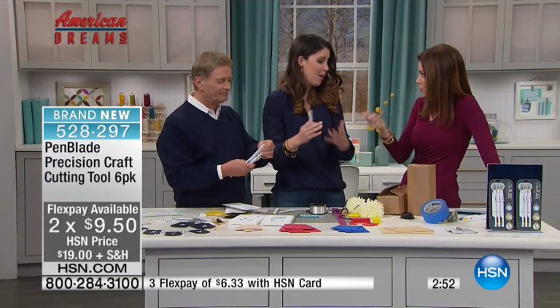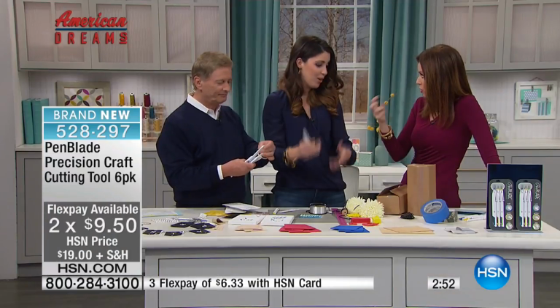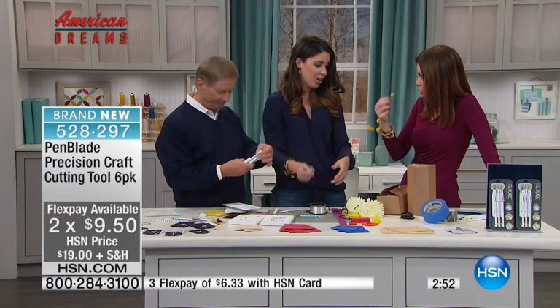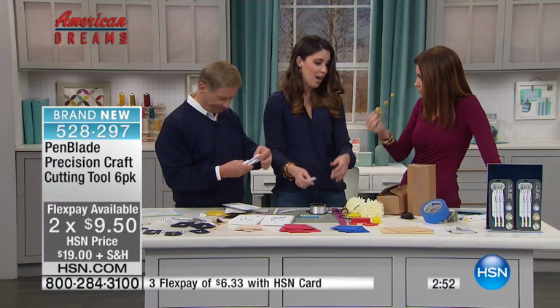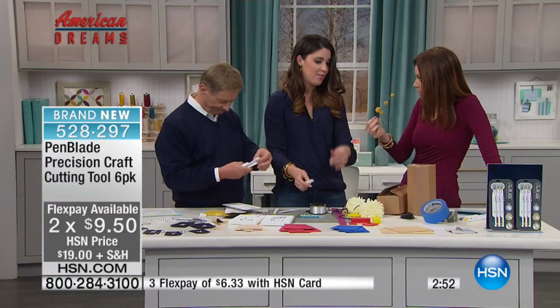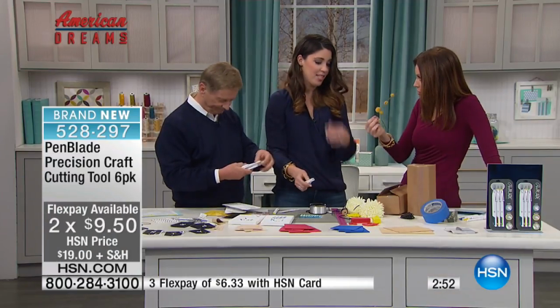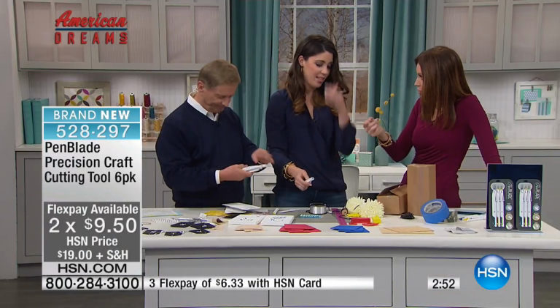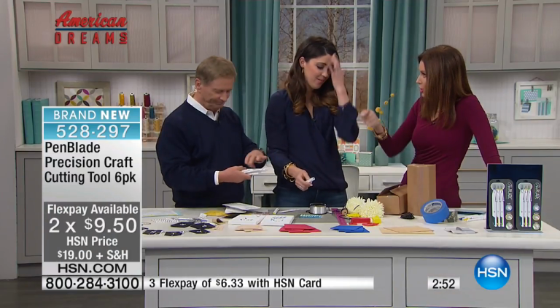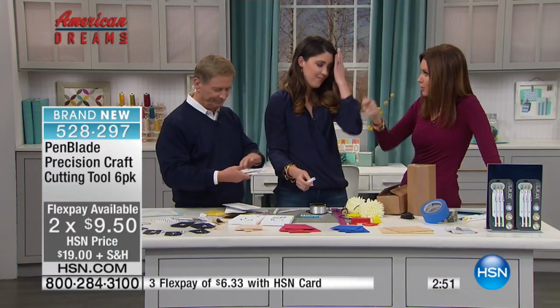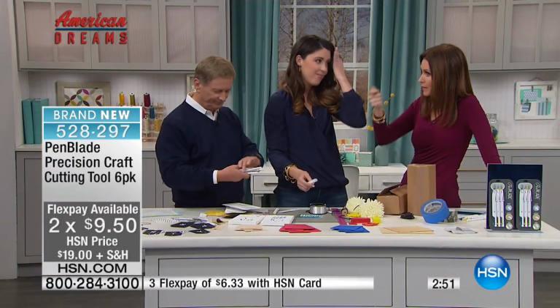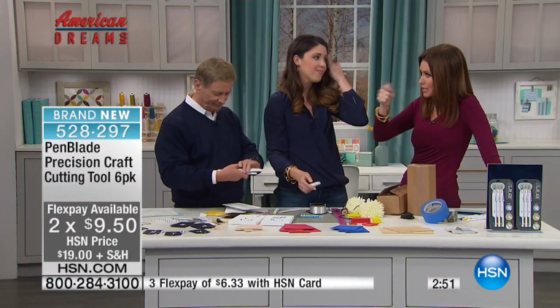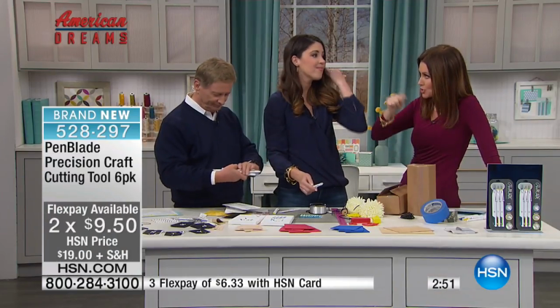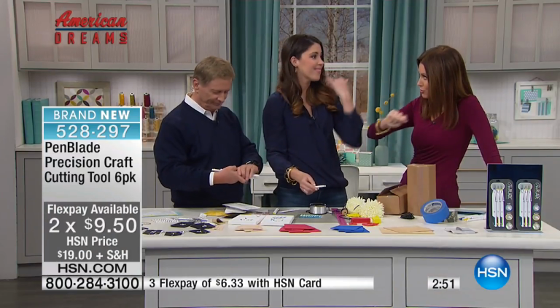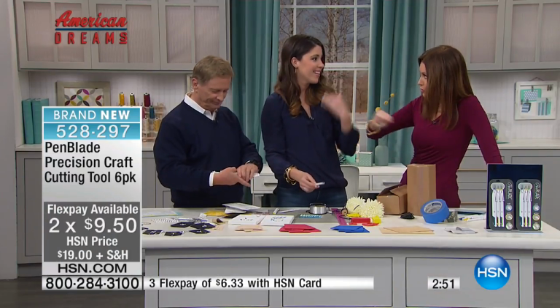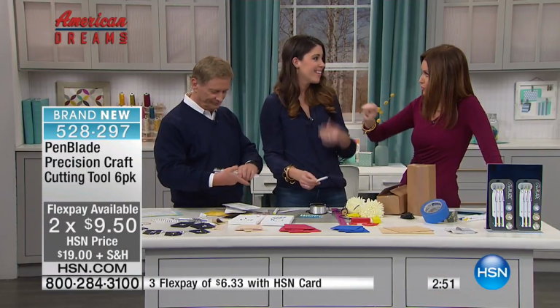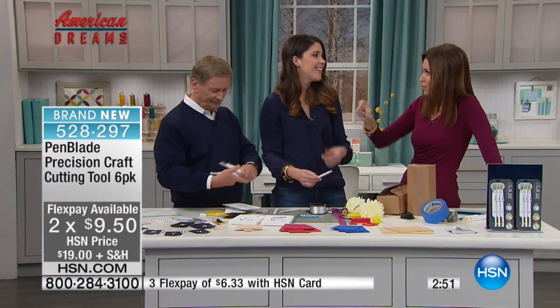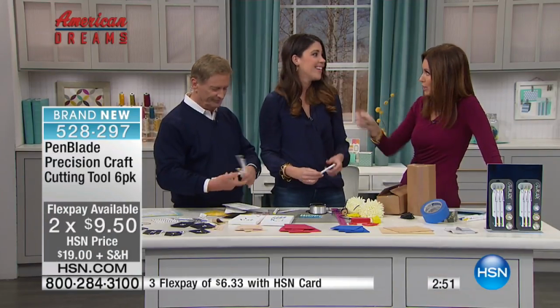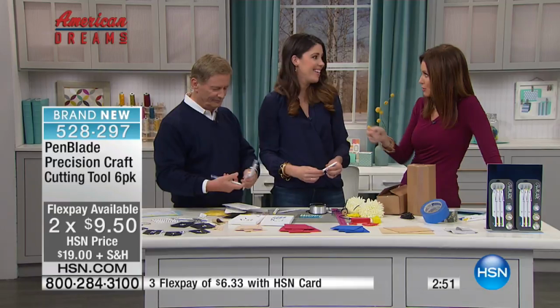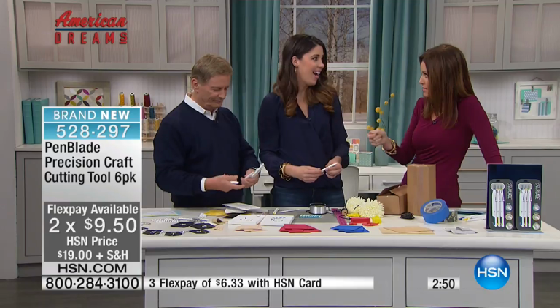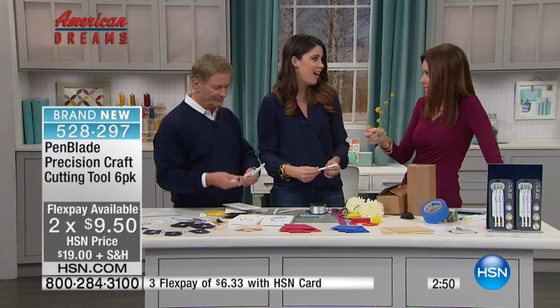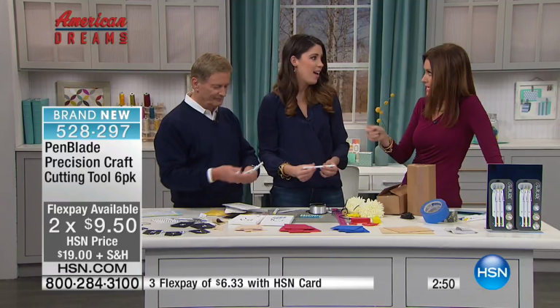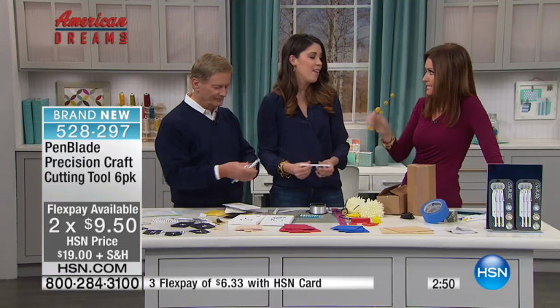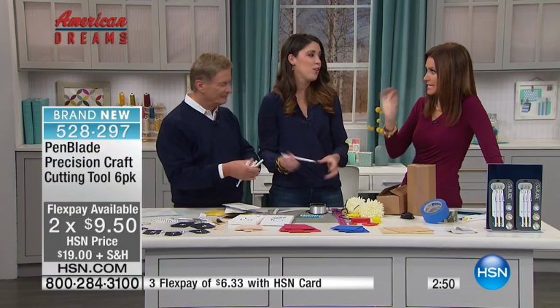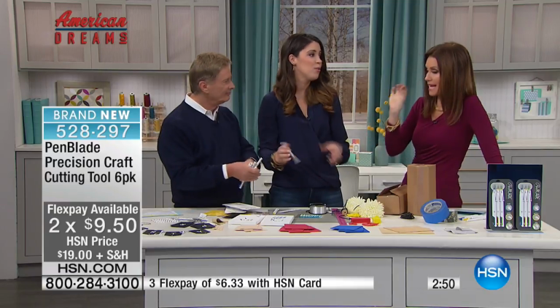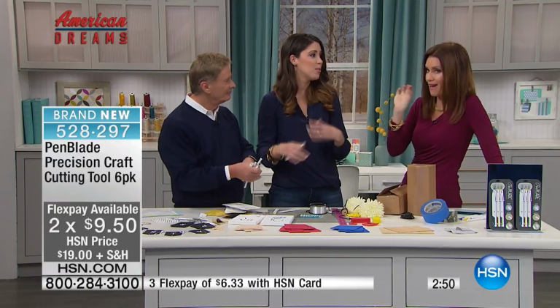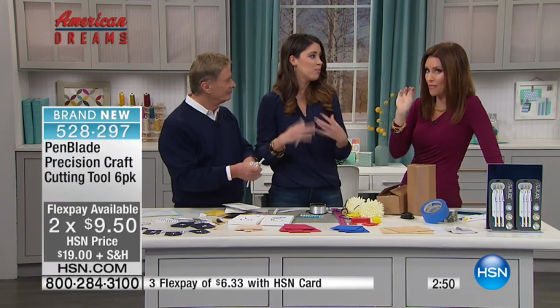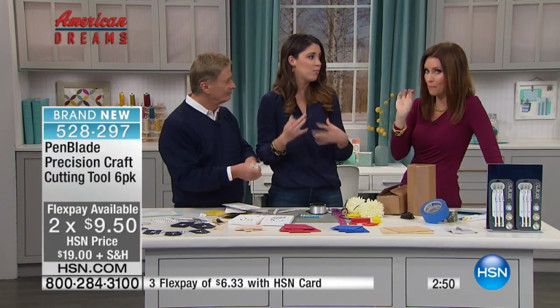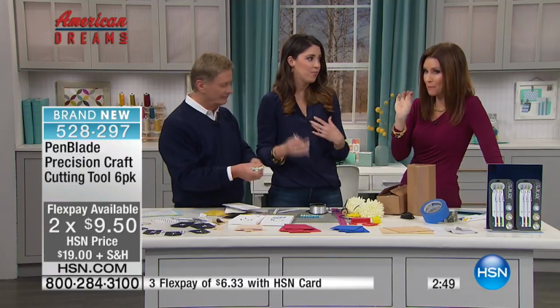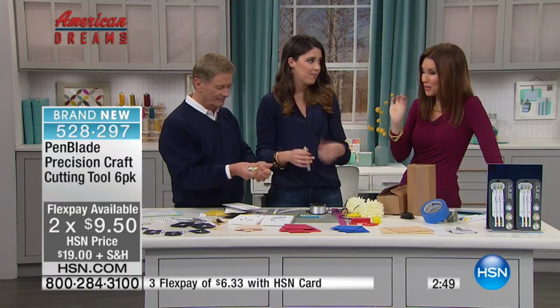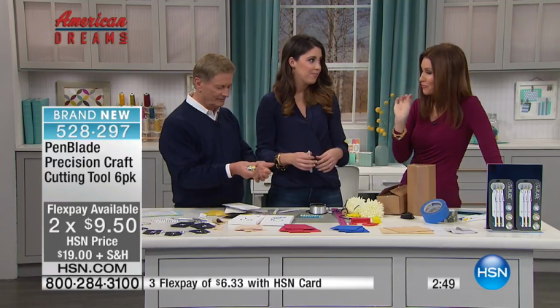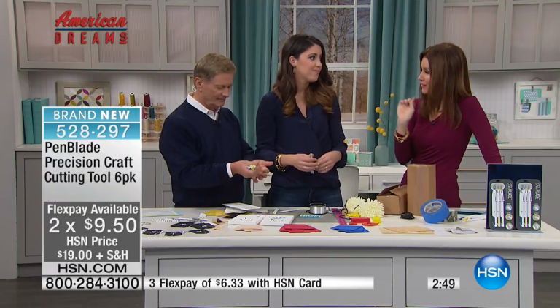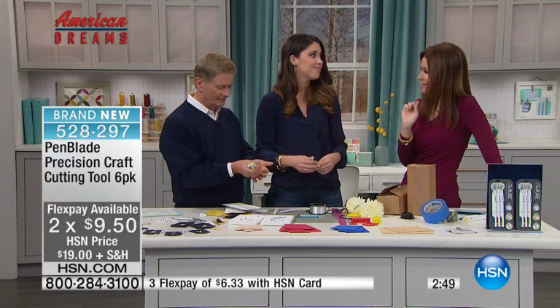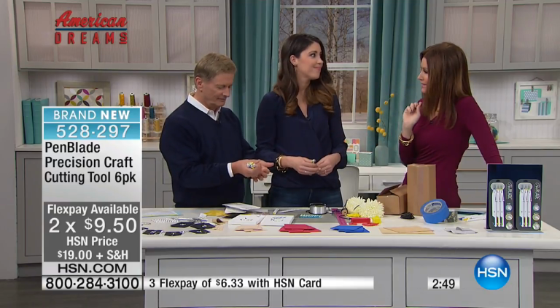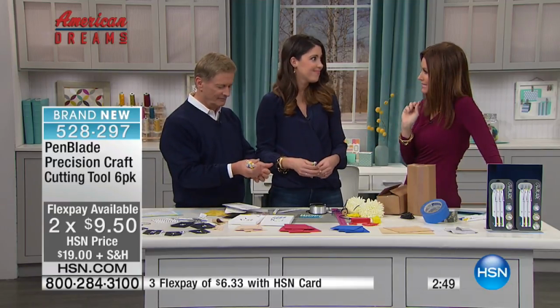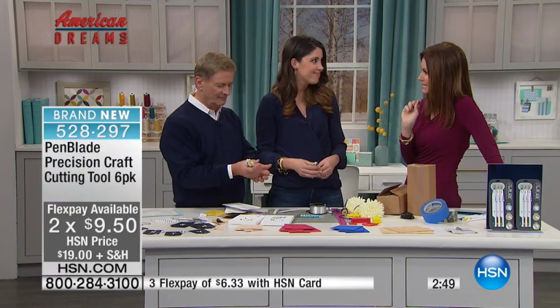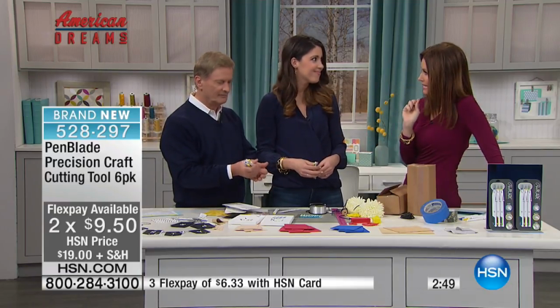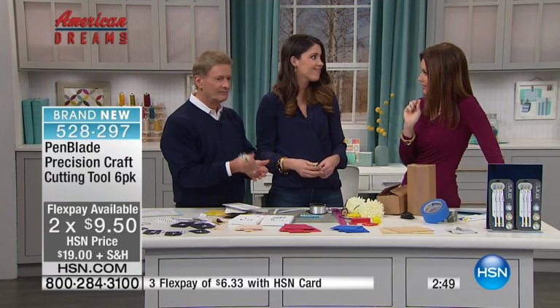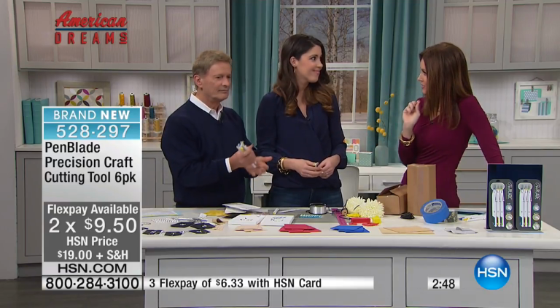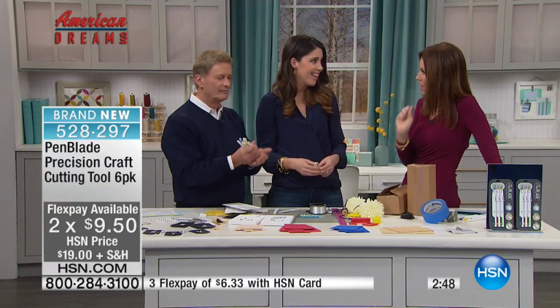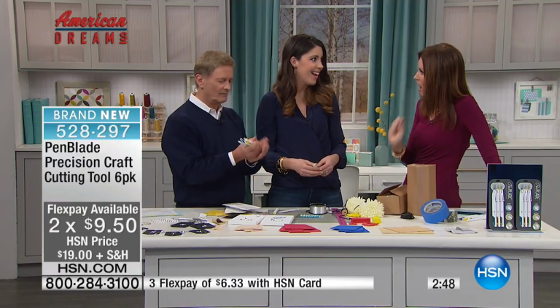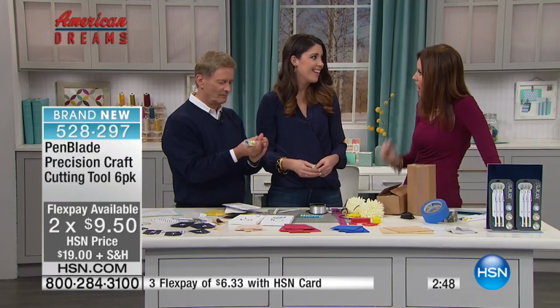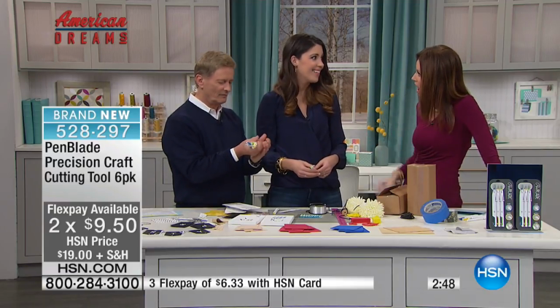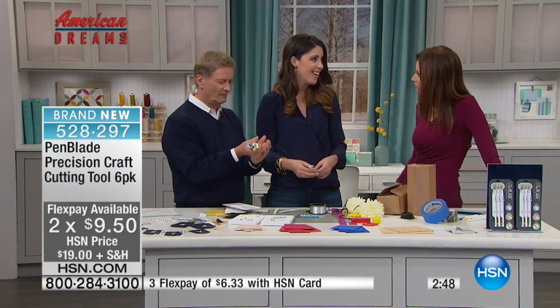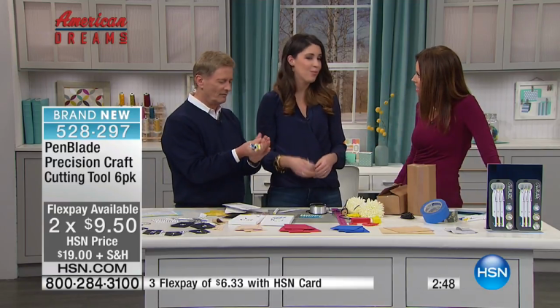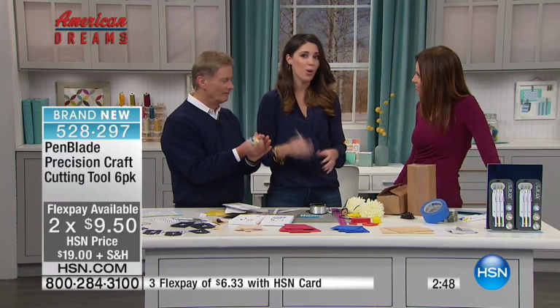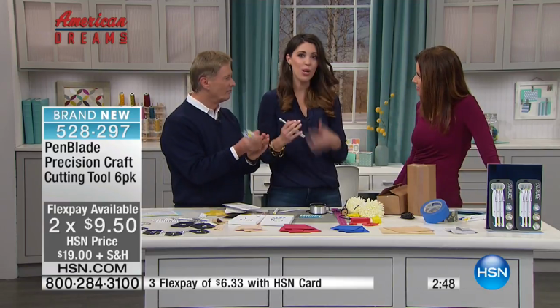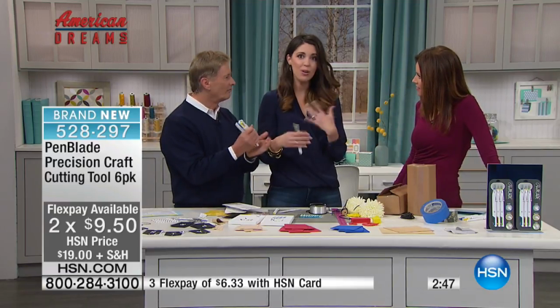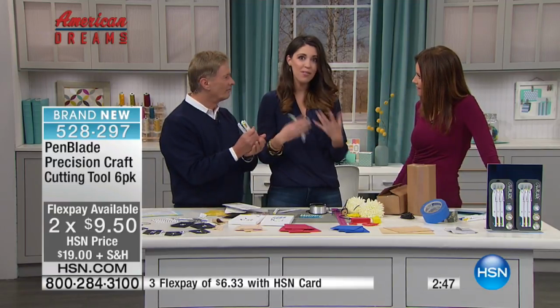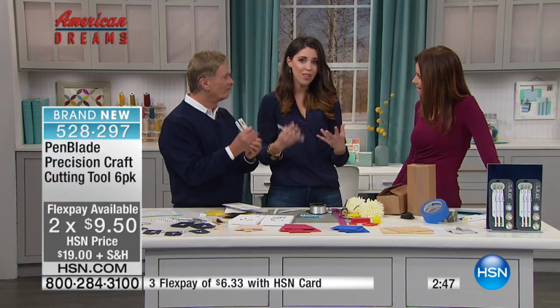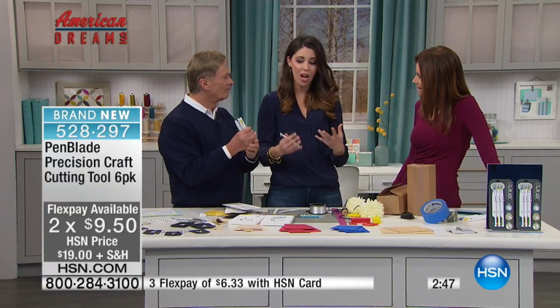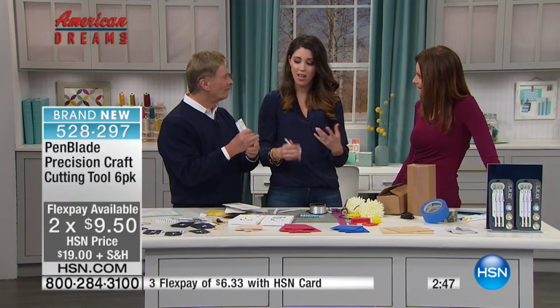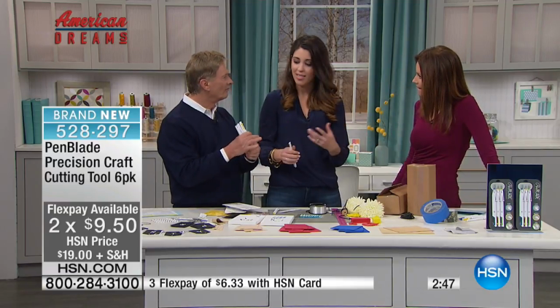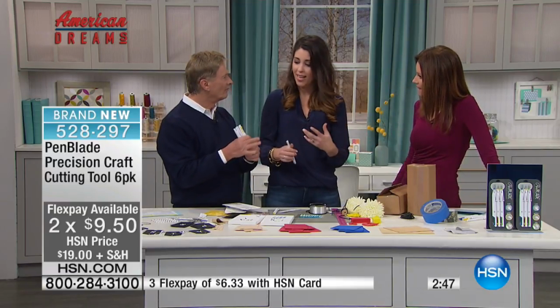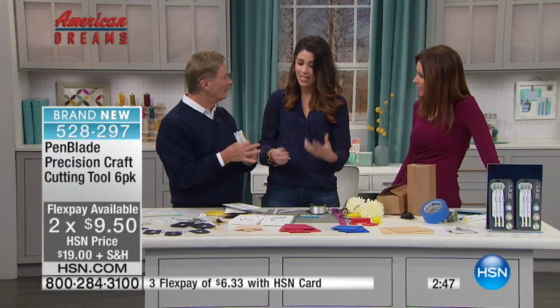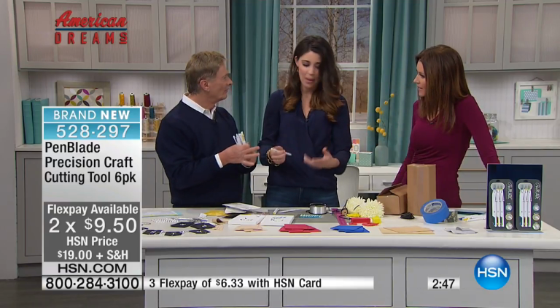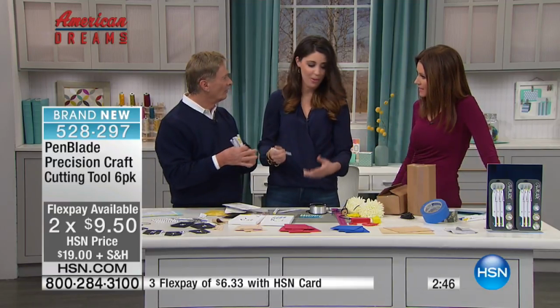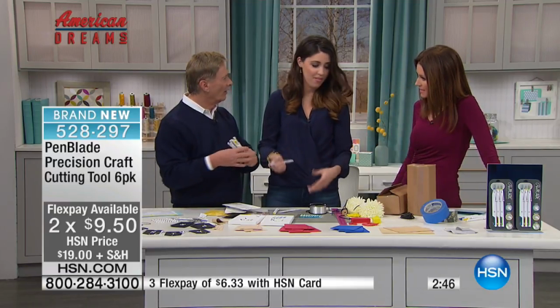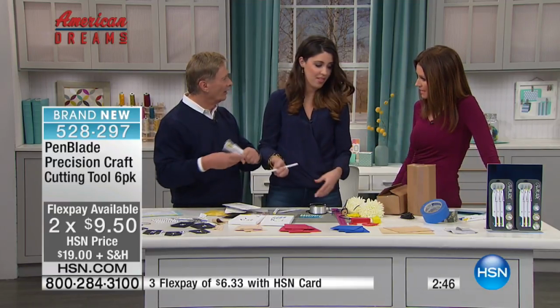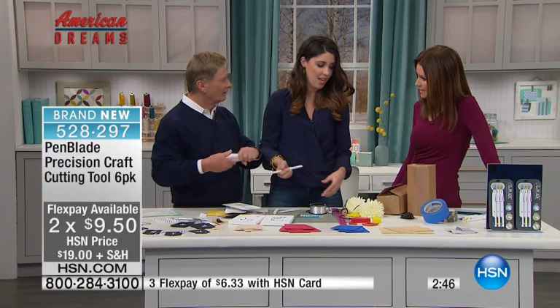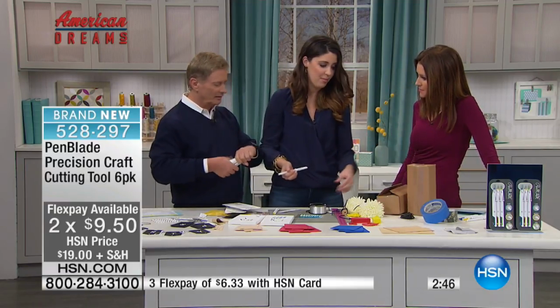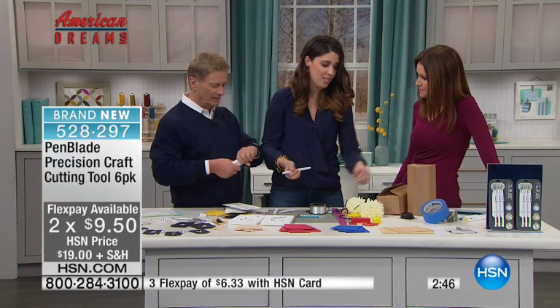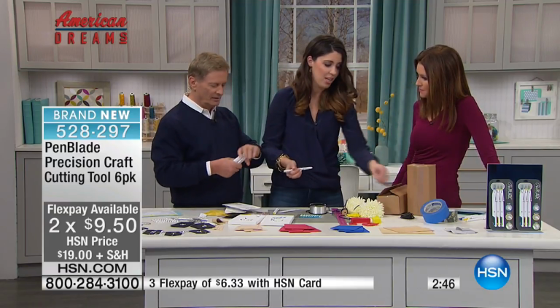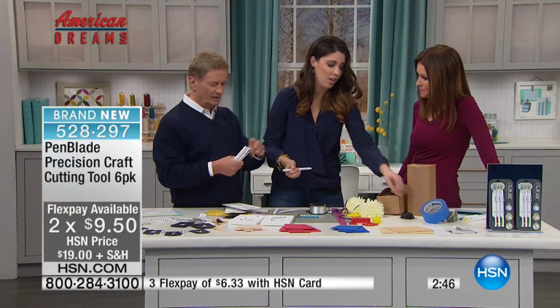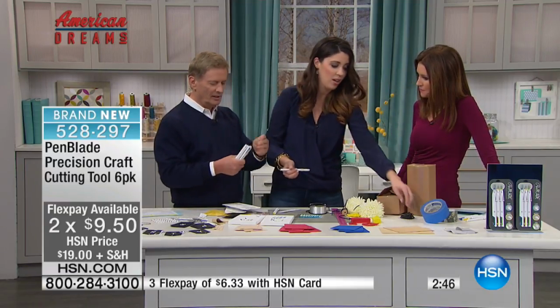If you're a knitter you can really use this to get perfect little details. Embroidery floss, any type of thin material.